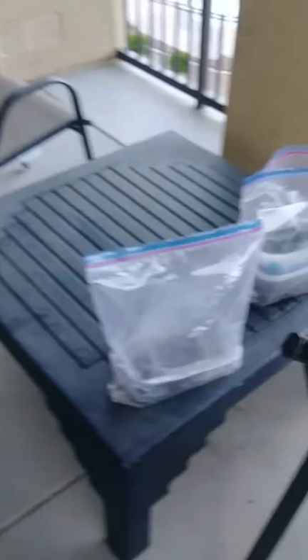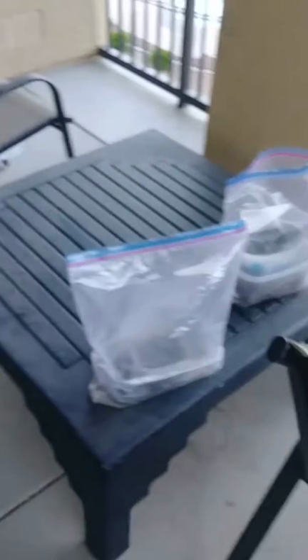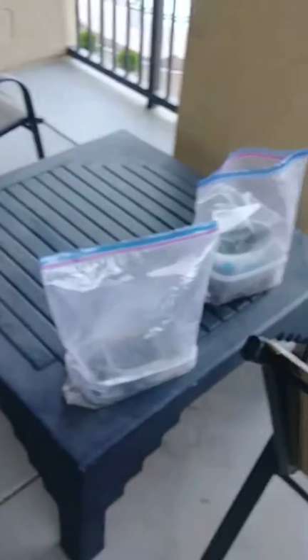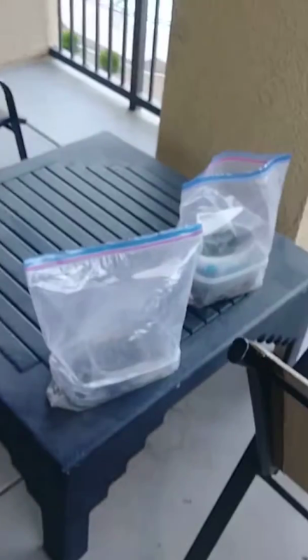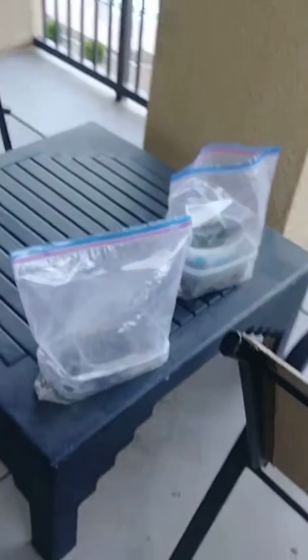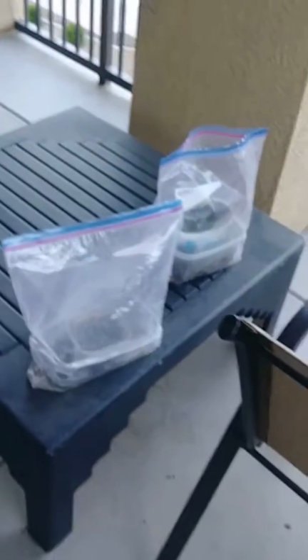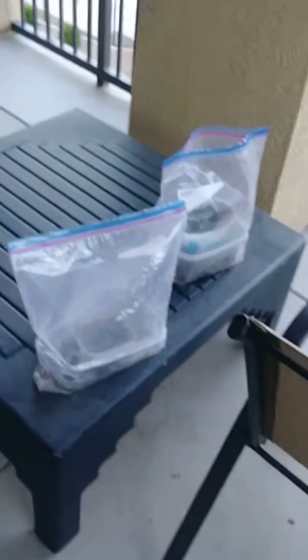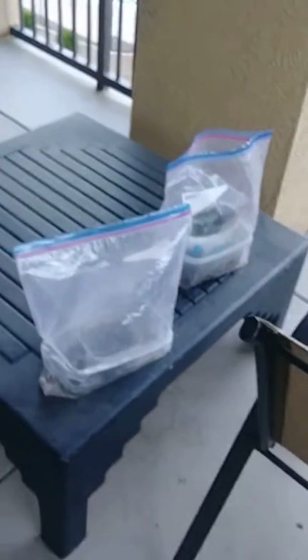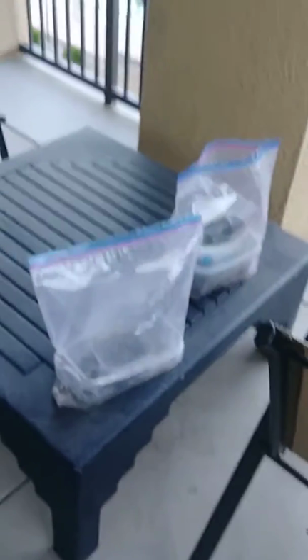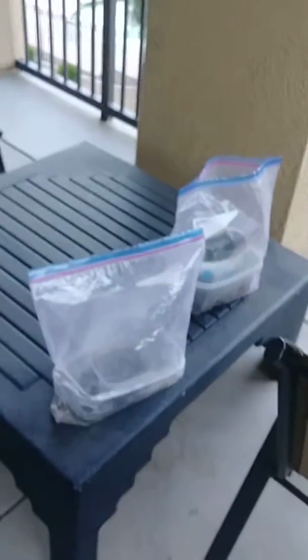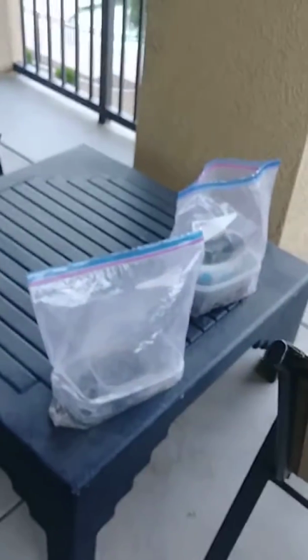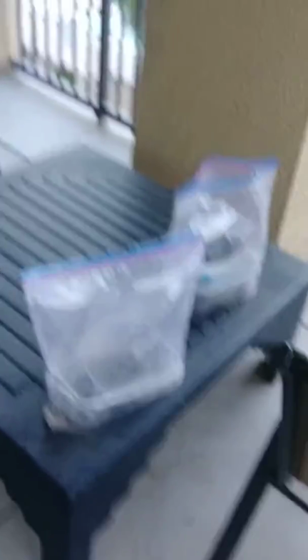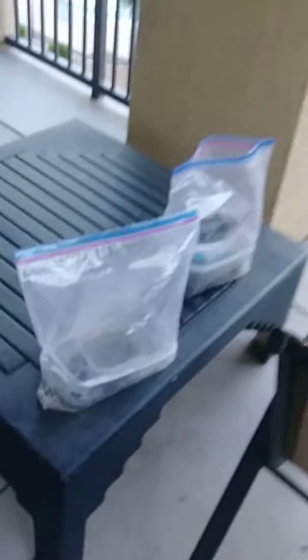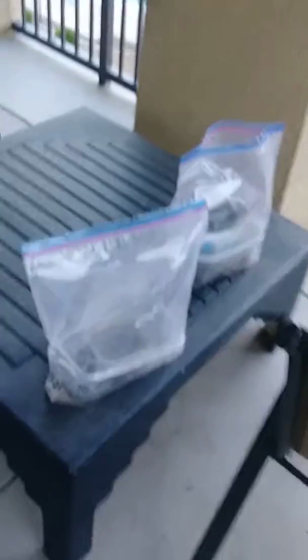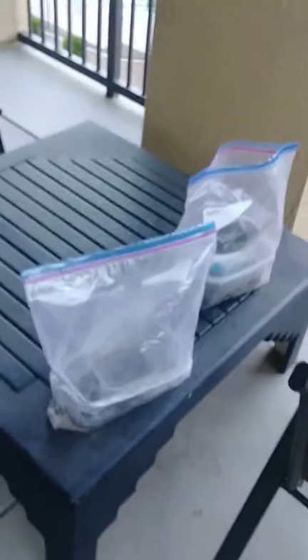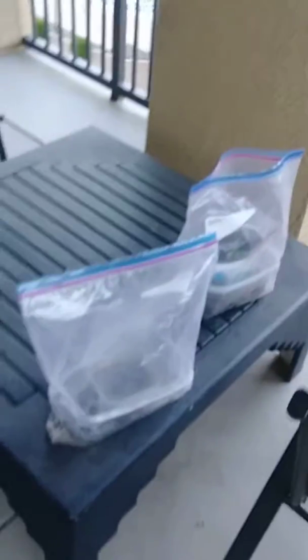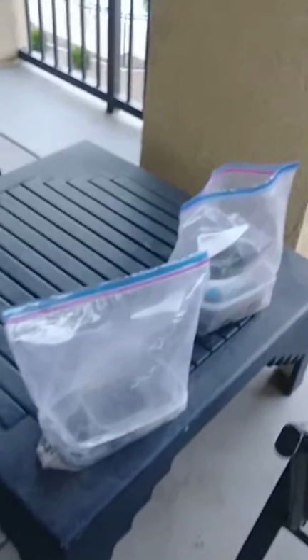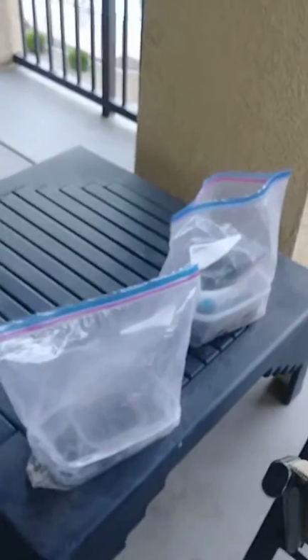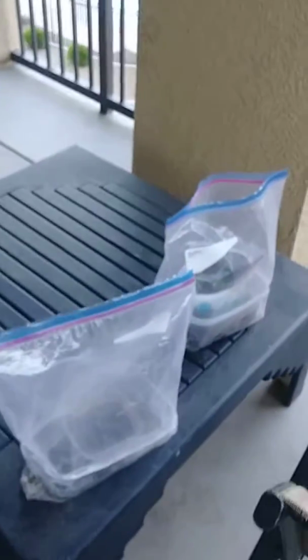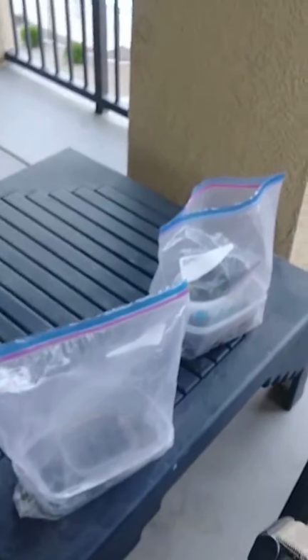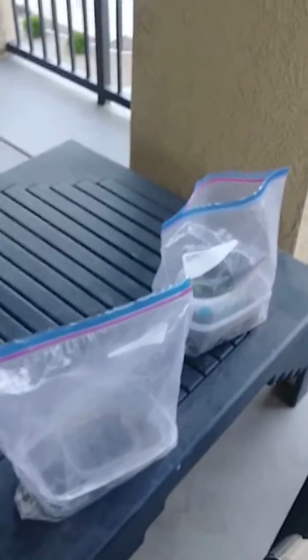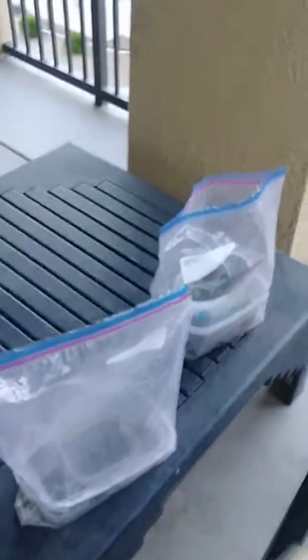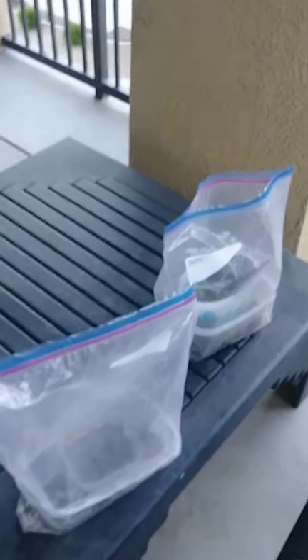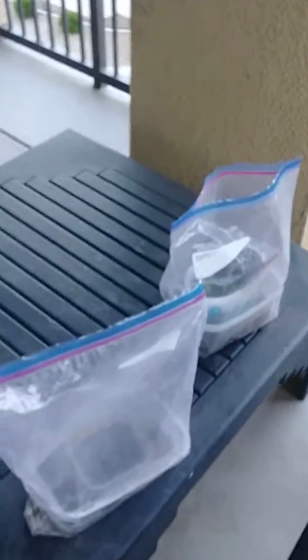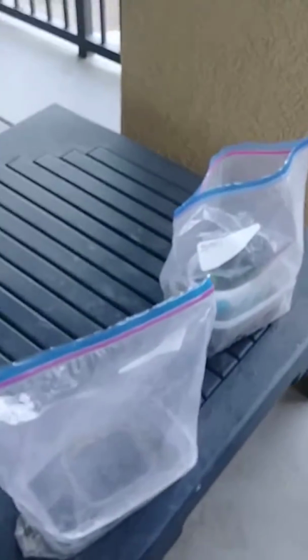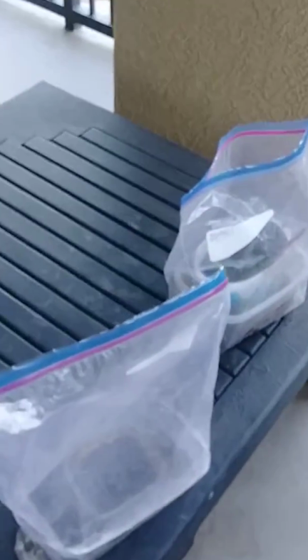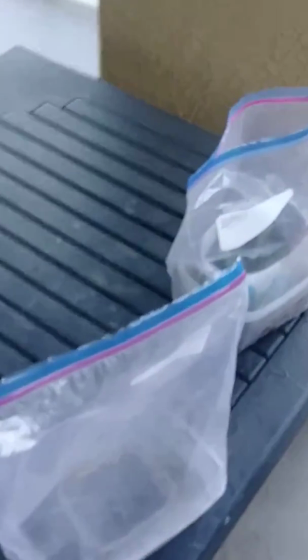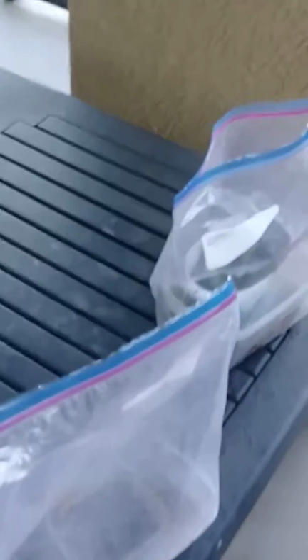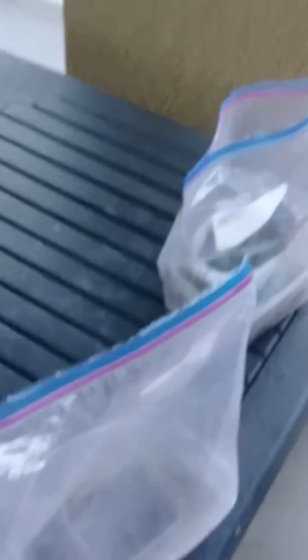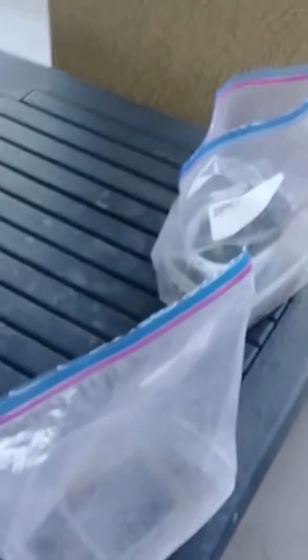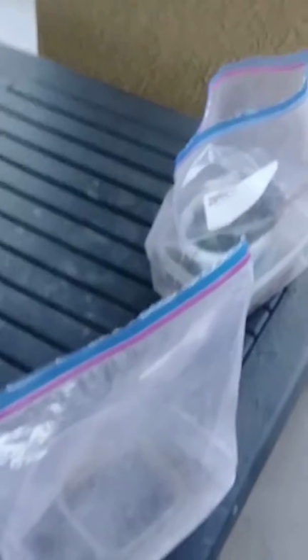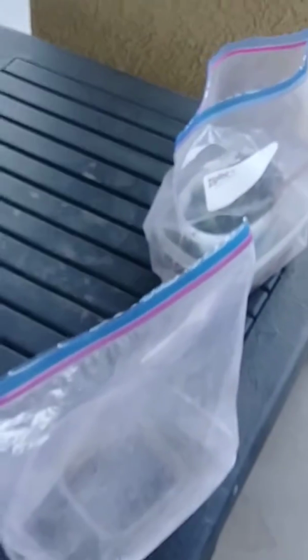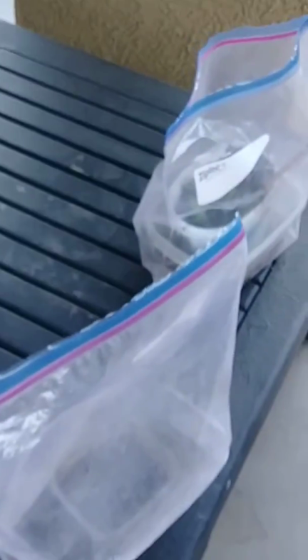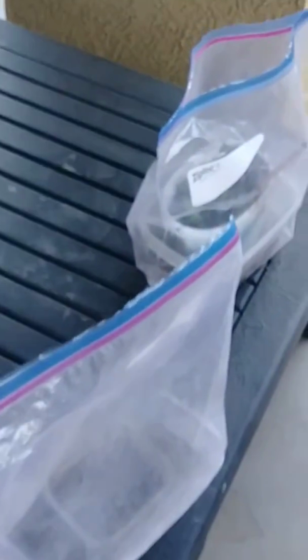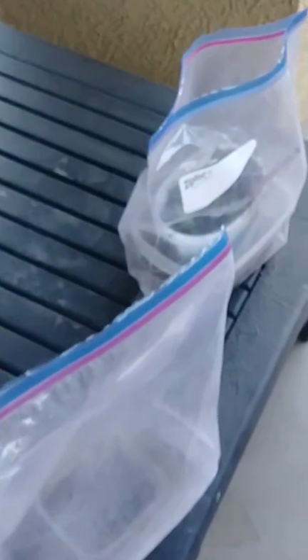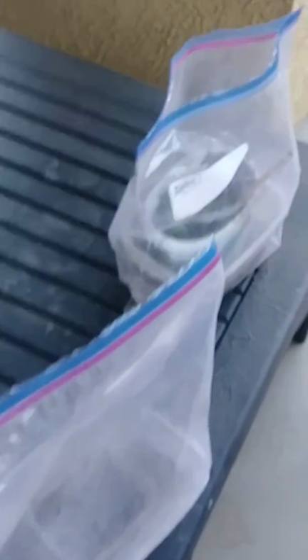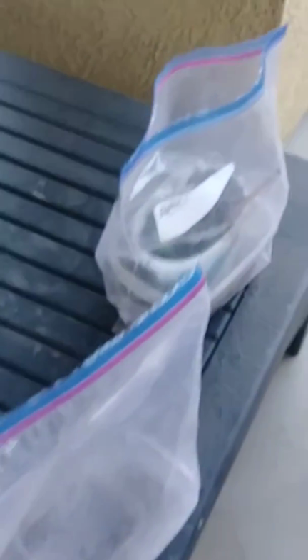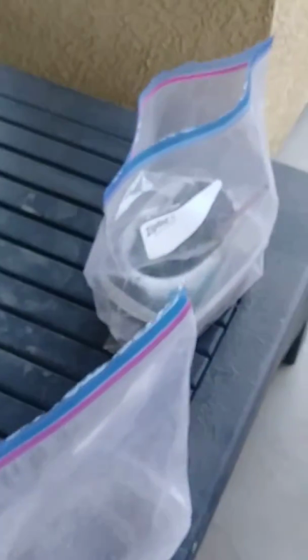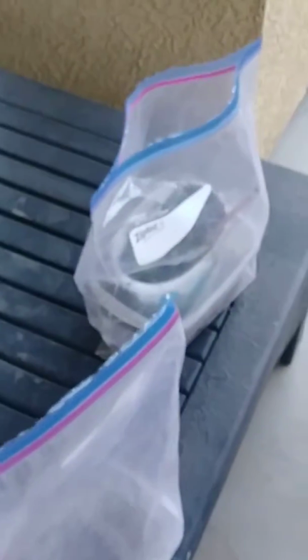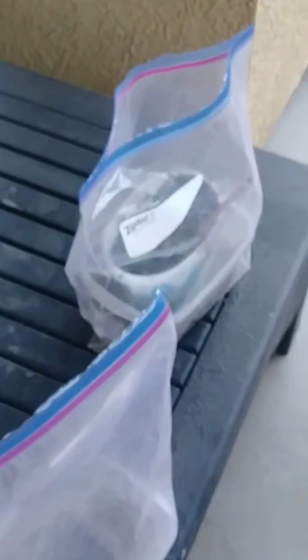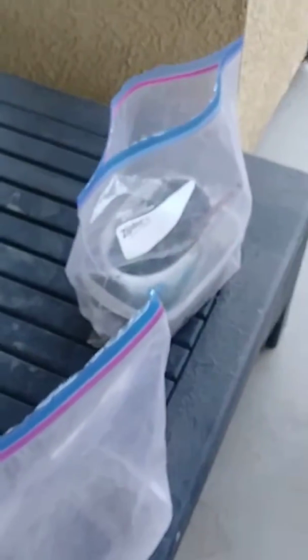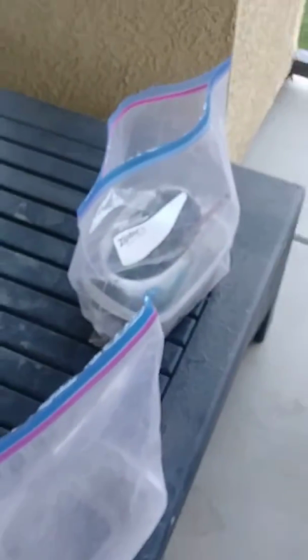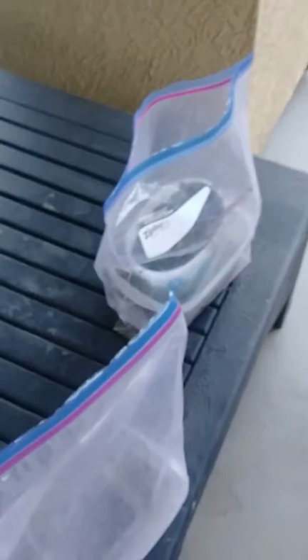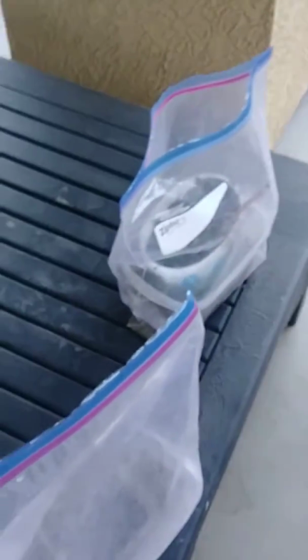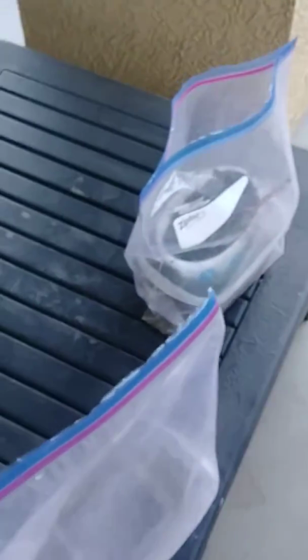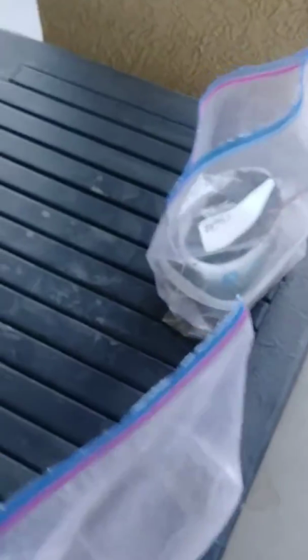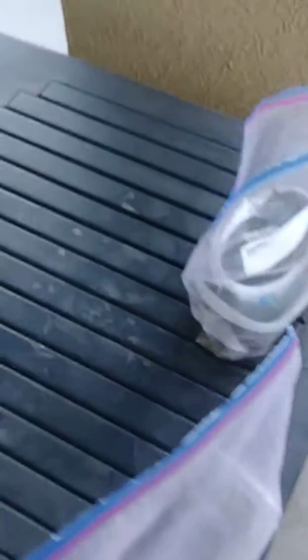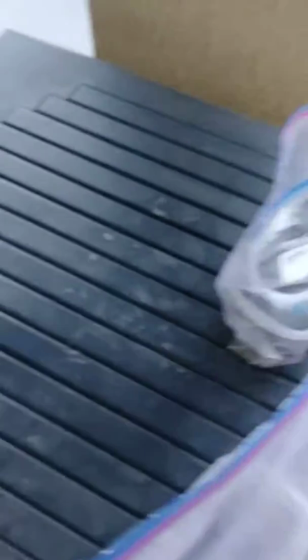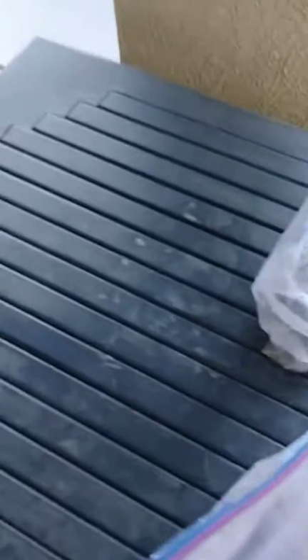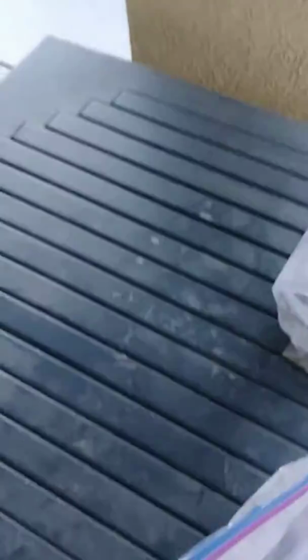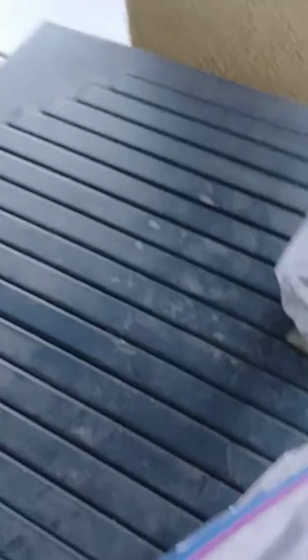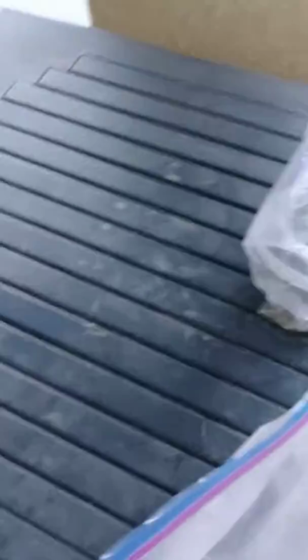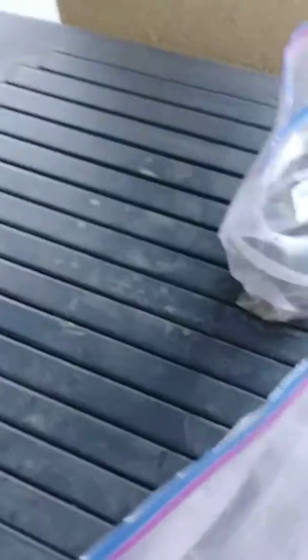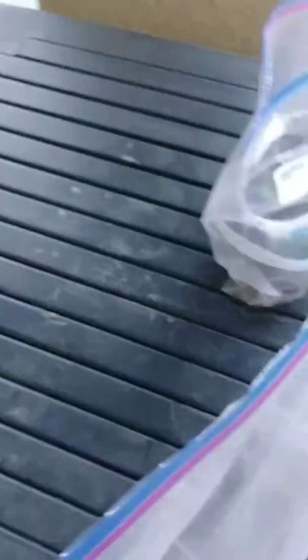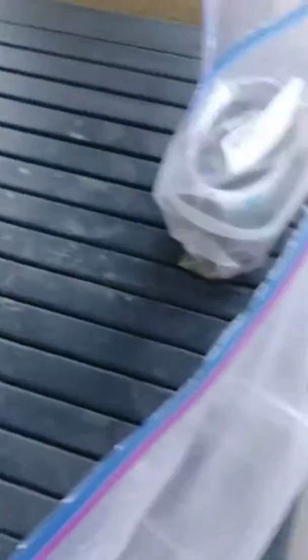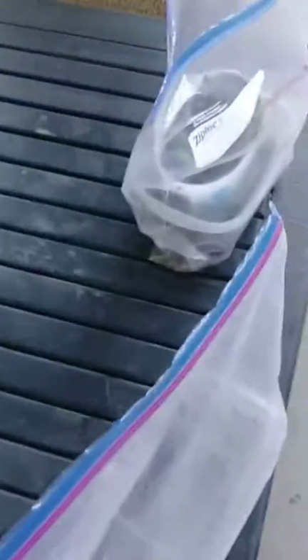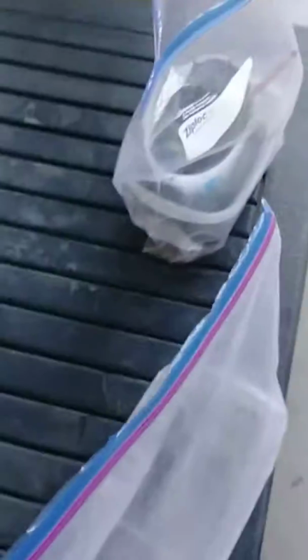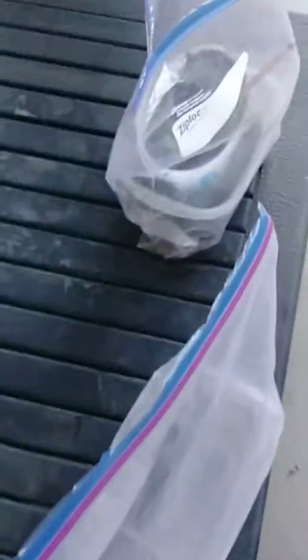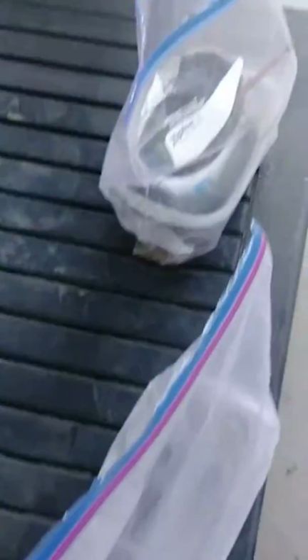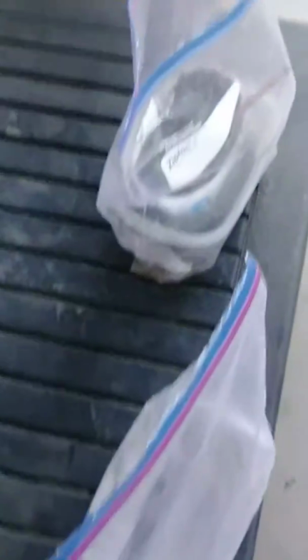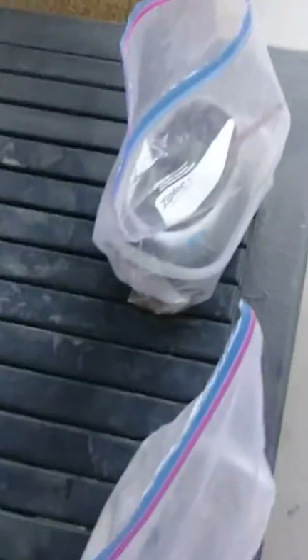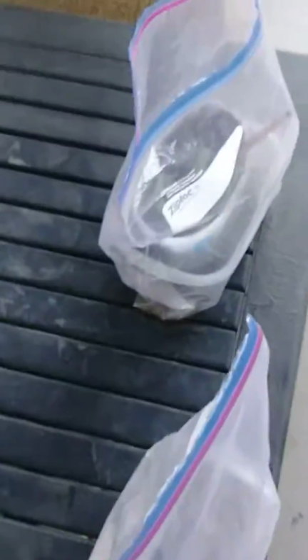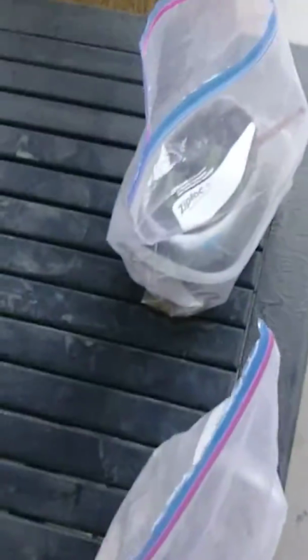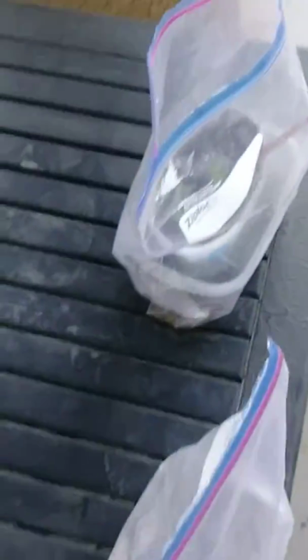Alrighty y'all, it's the day to twirl. Let's check on our babies today.